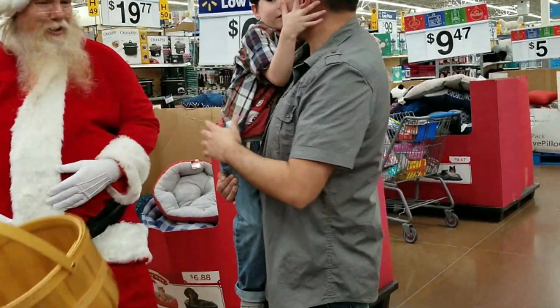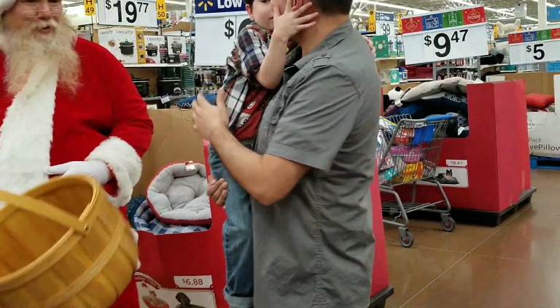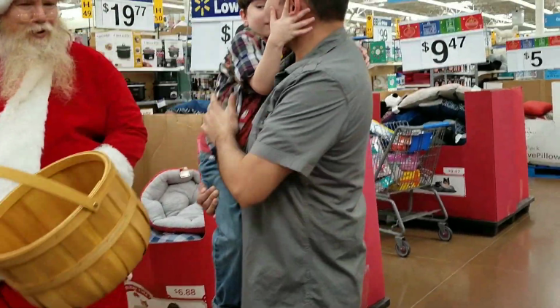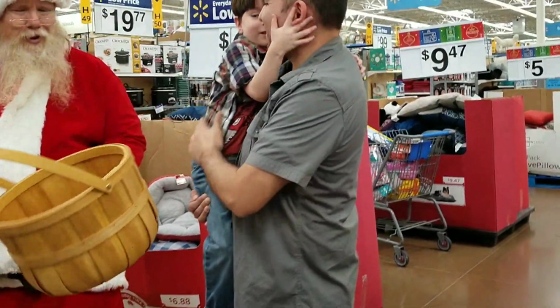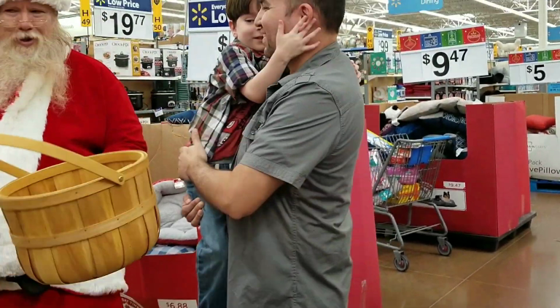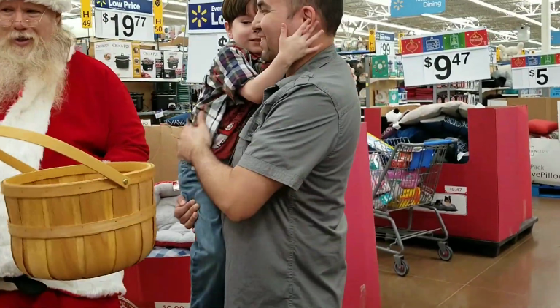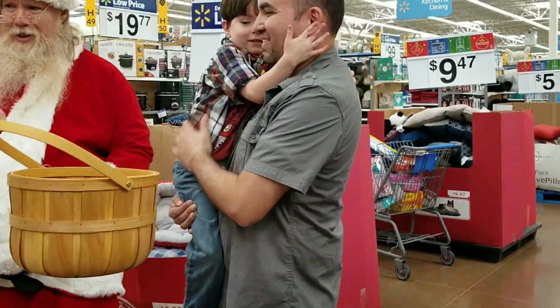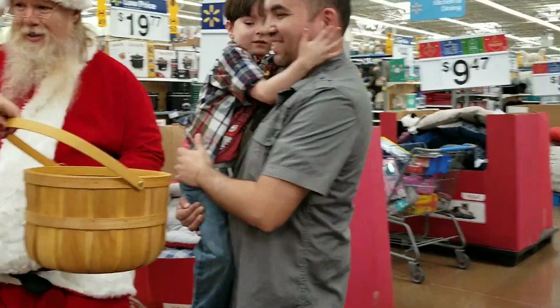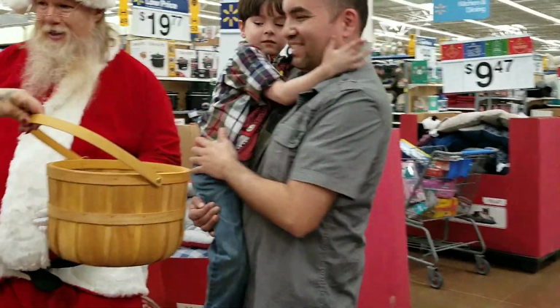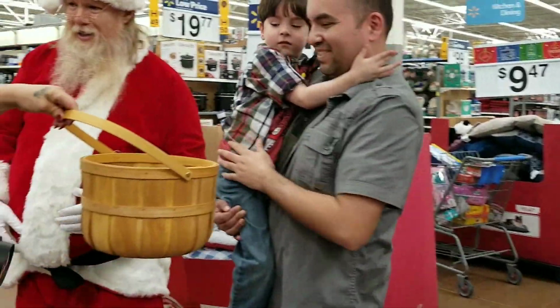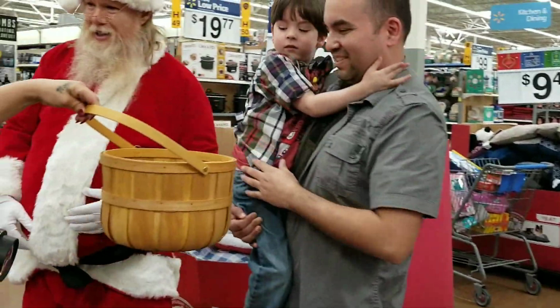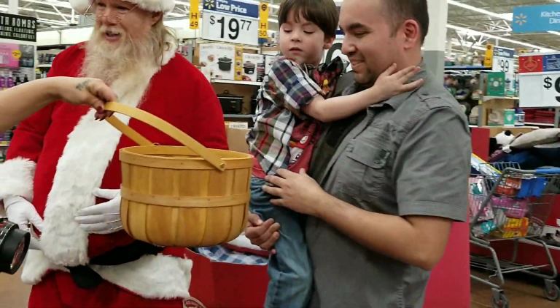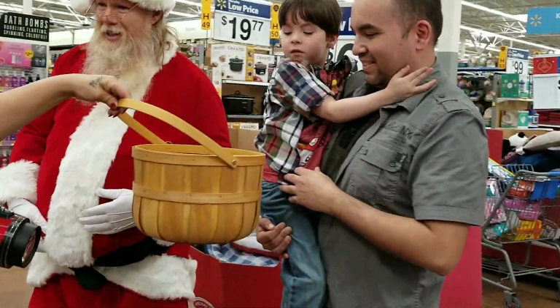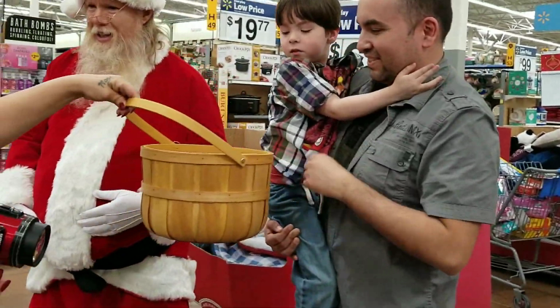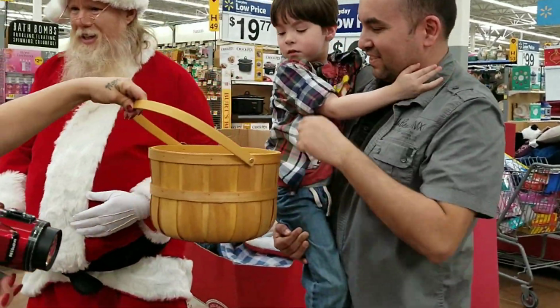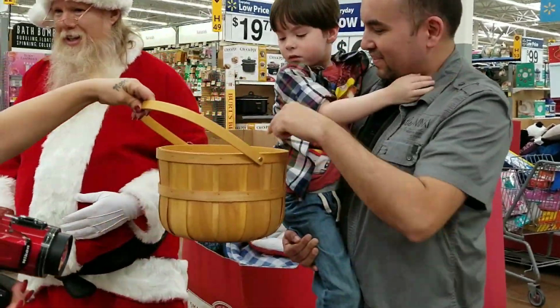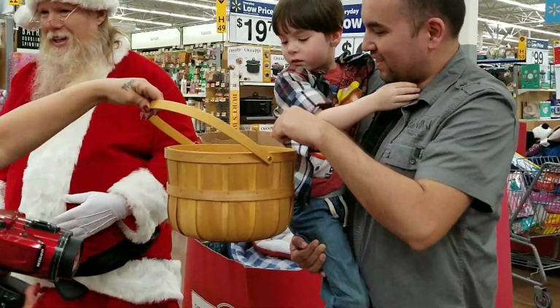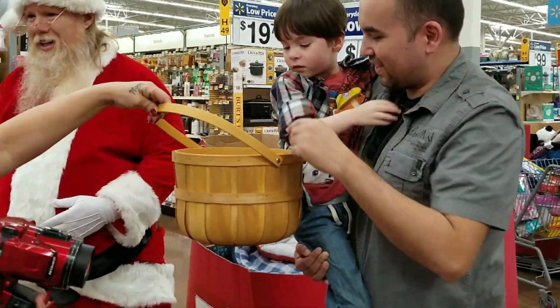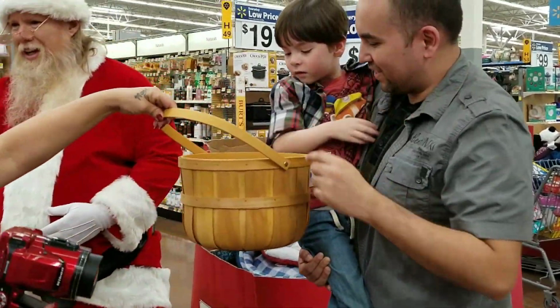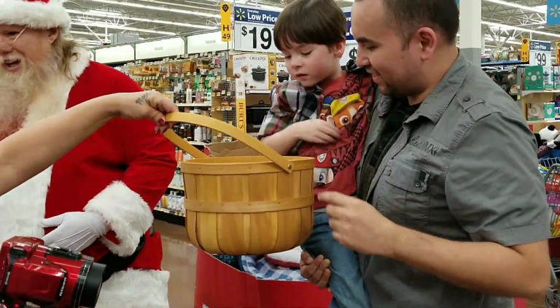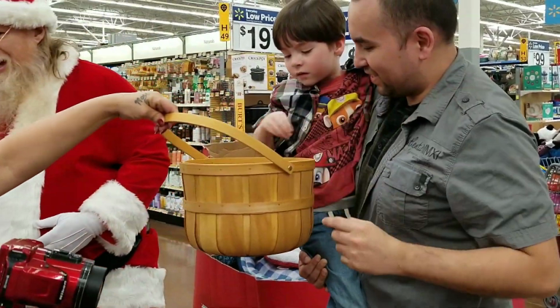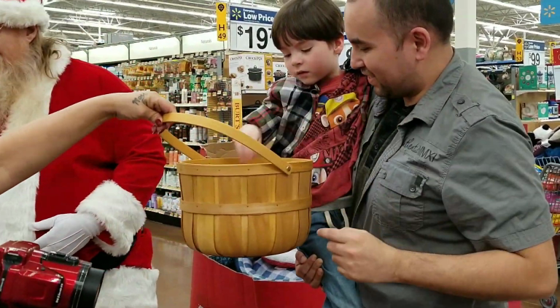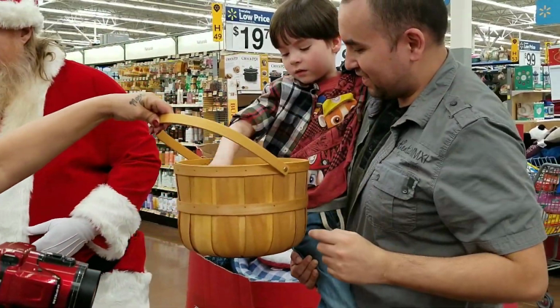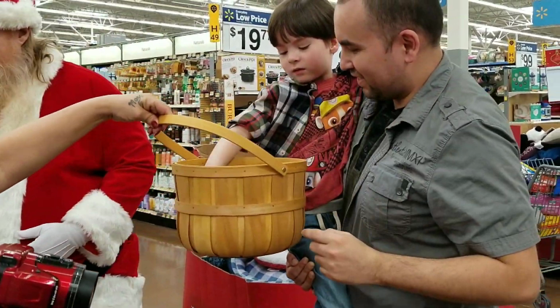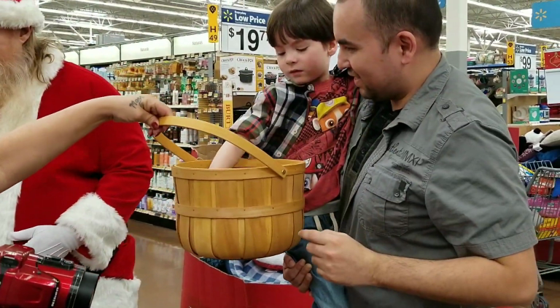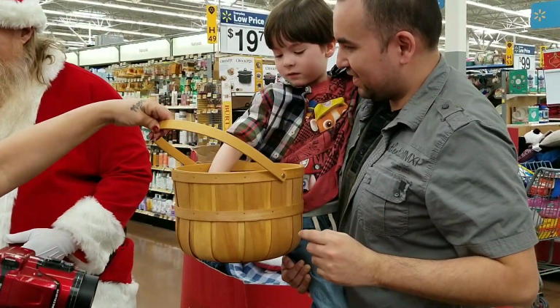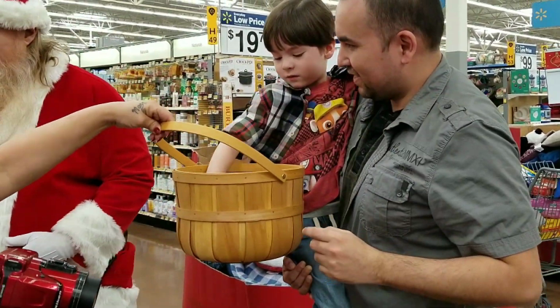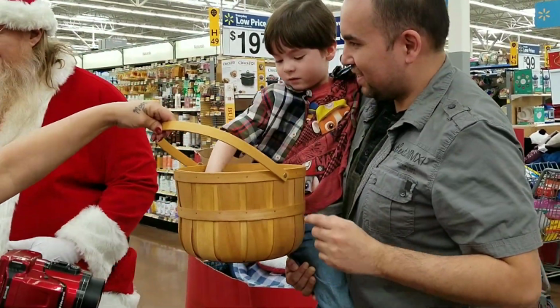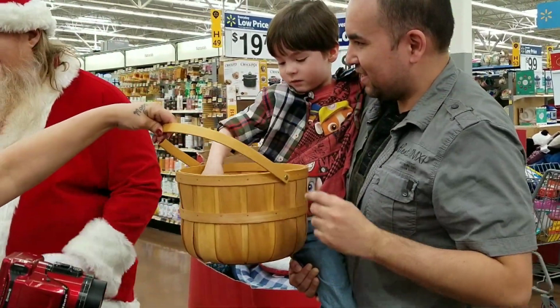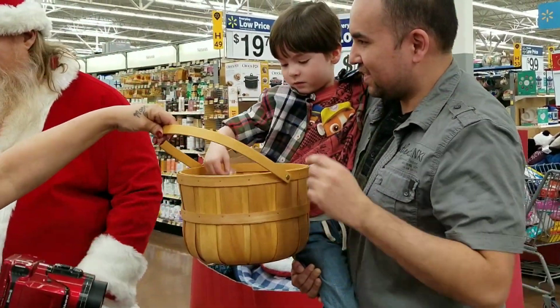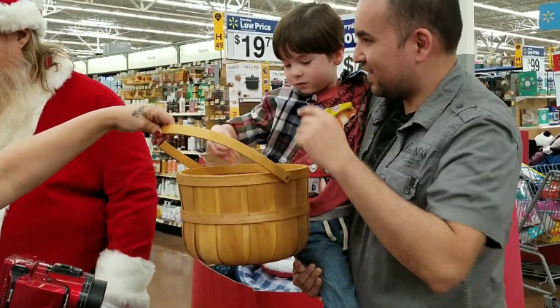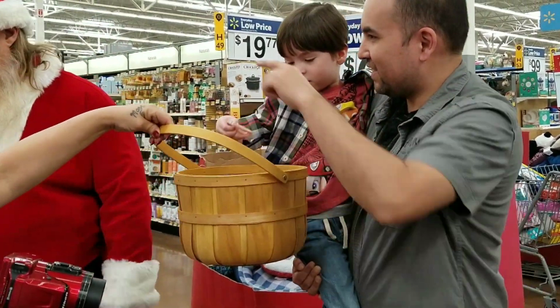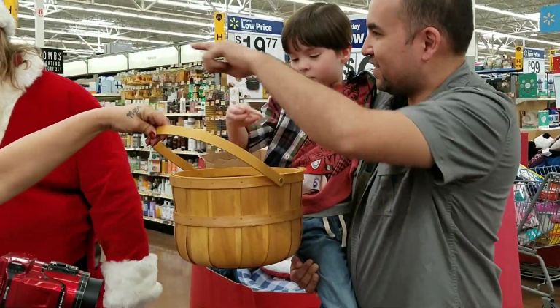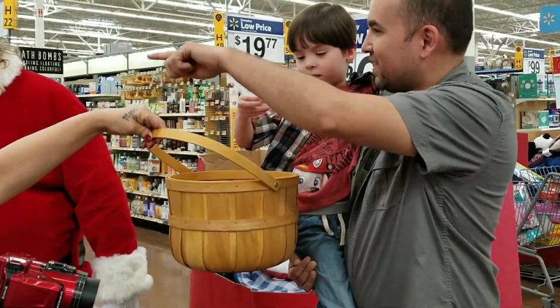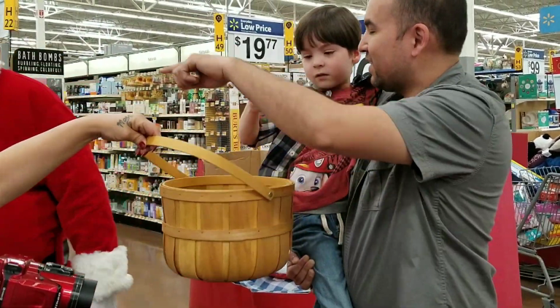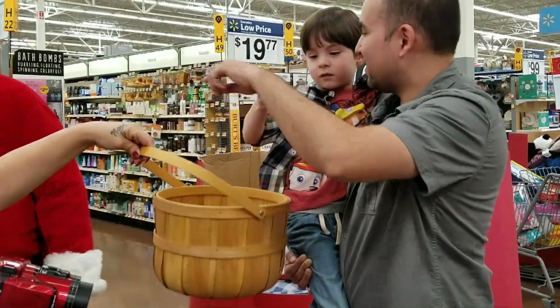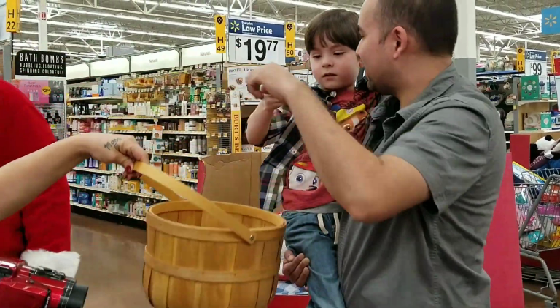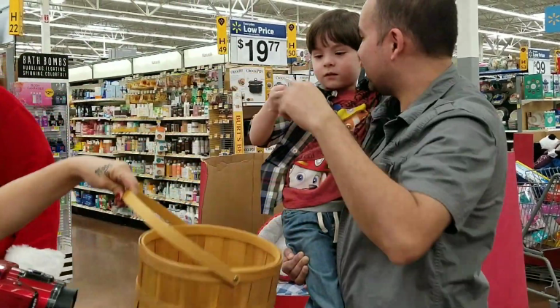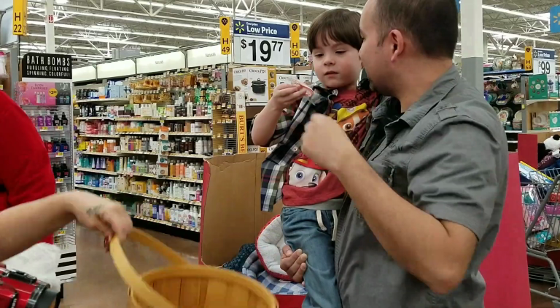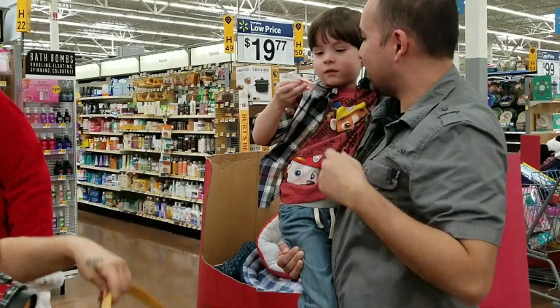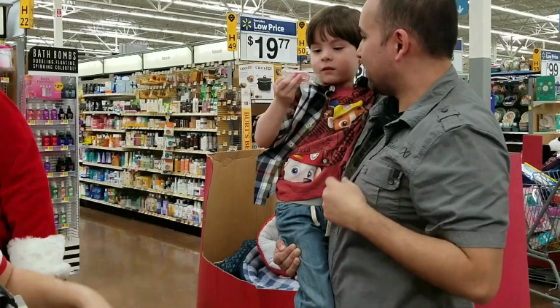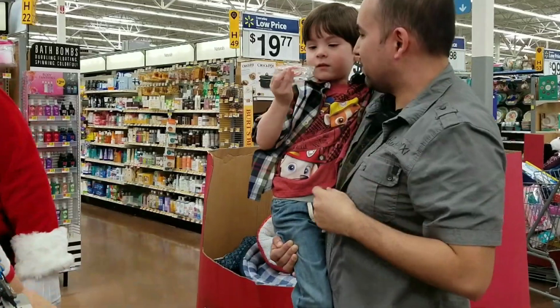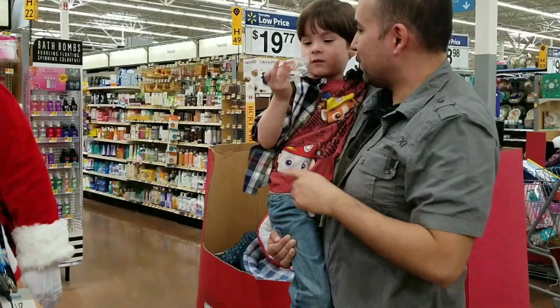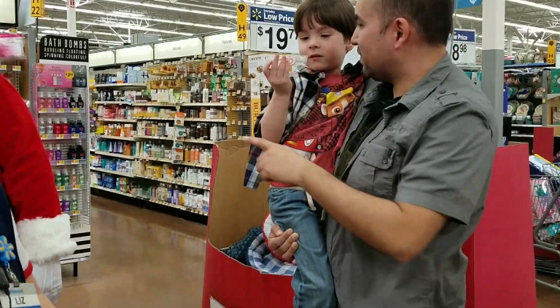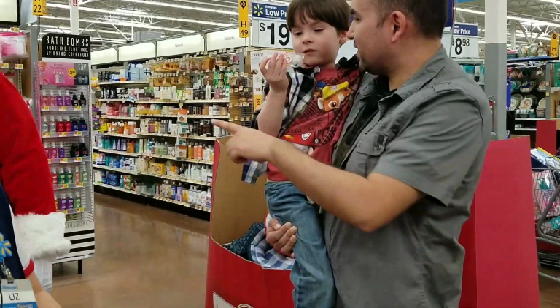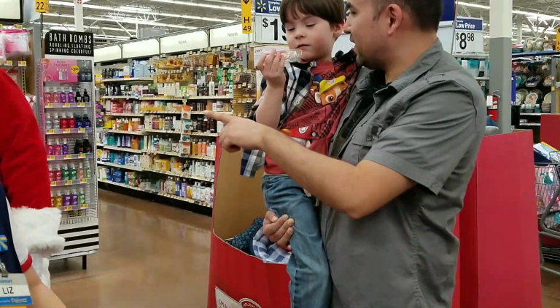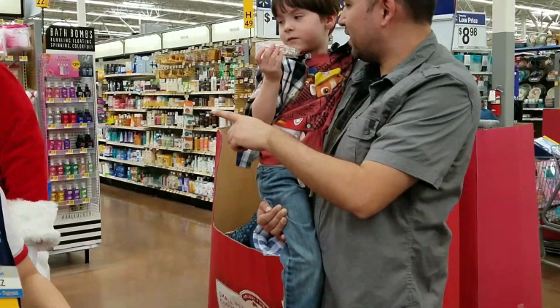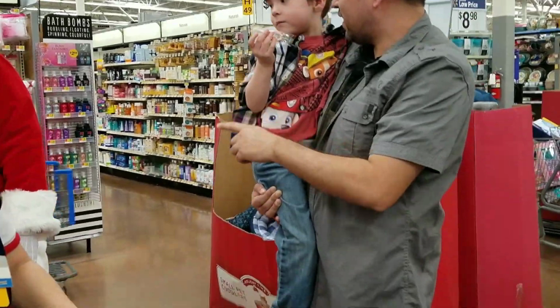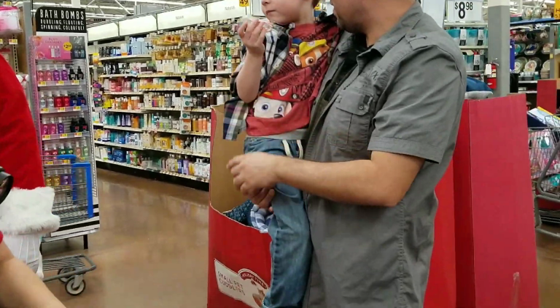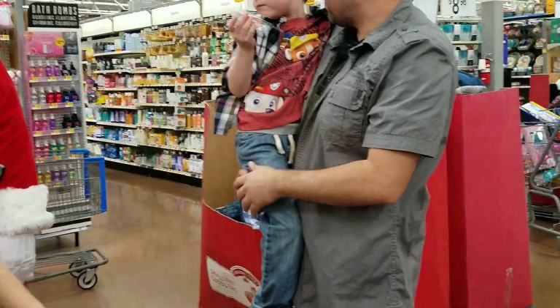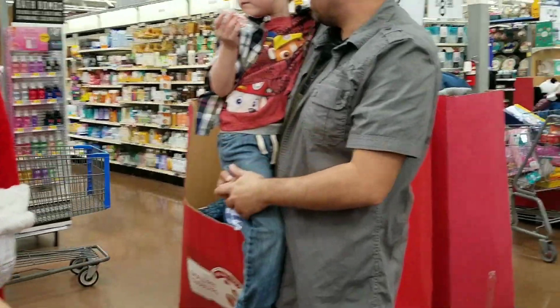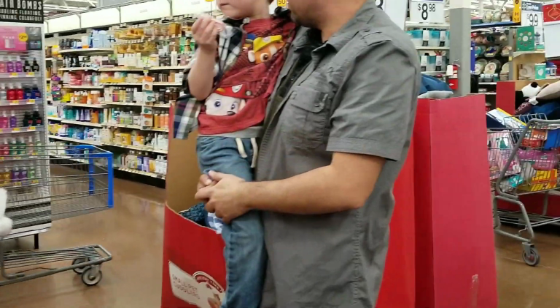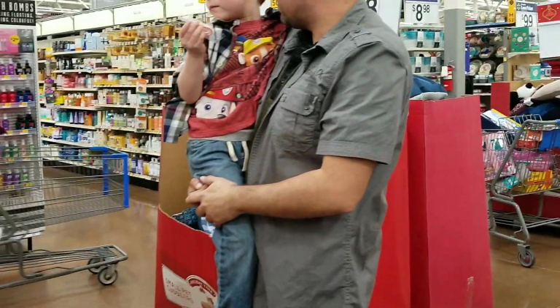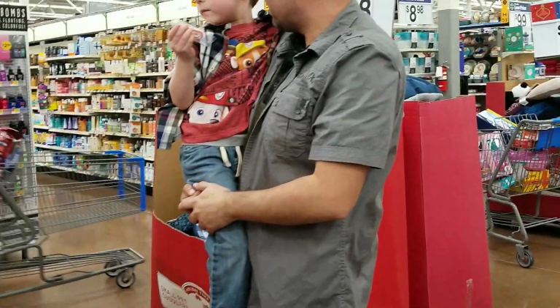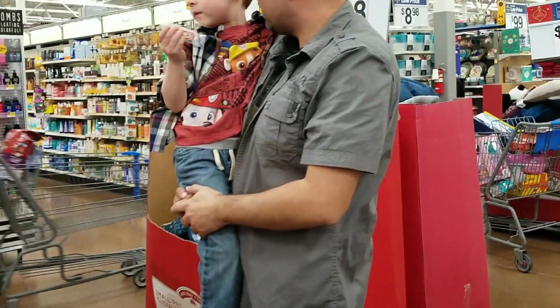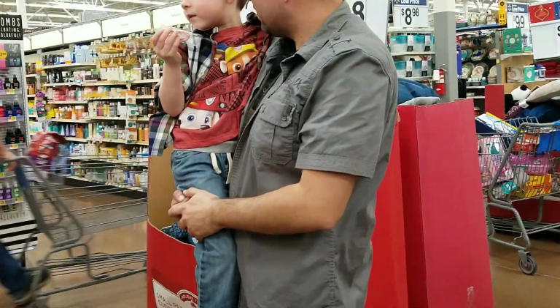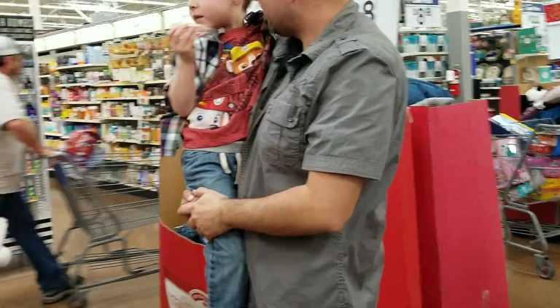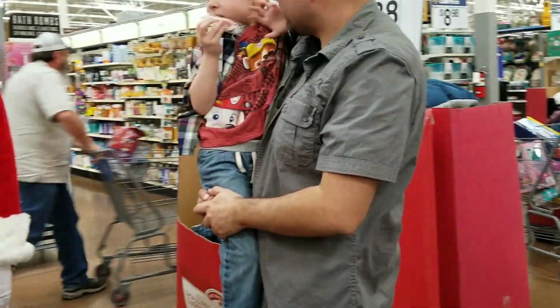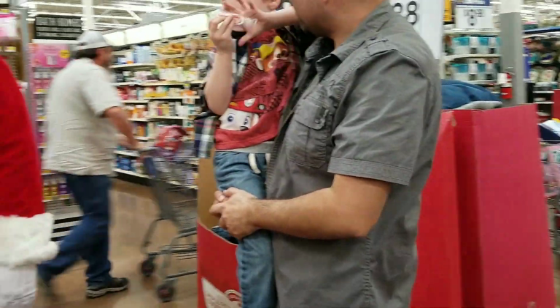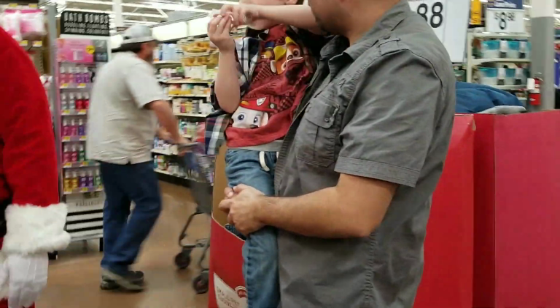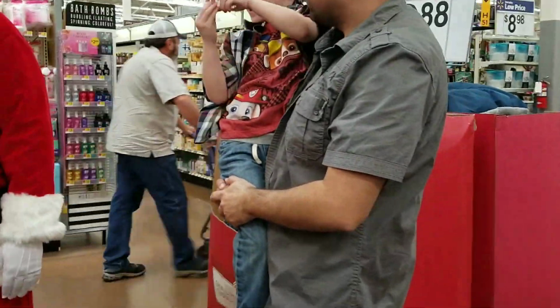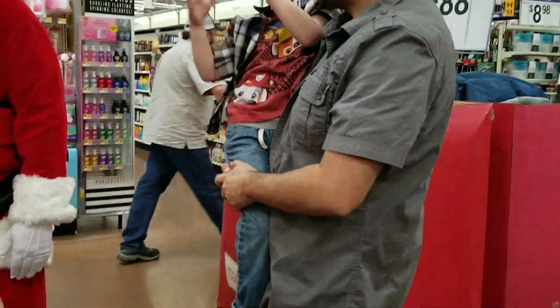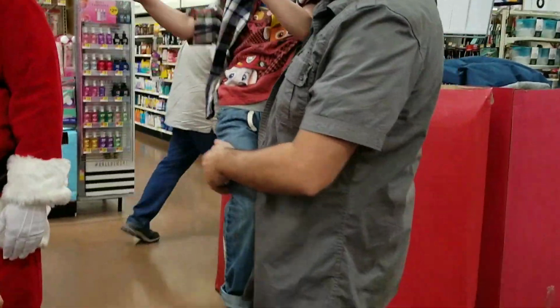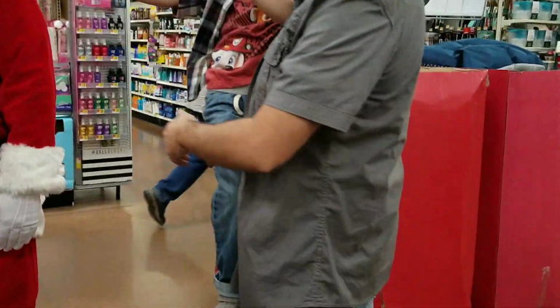You're getting candy from Santa! Say hi to Santa. Good job. Thank you so much, Santa.